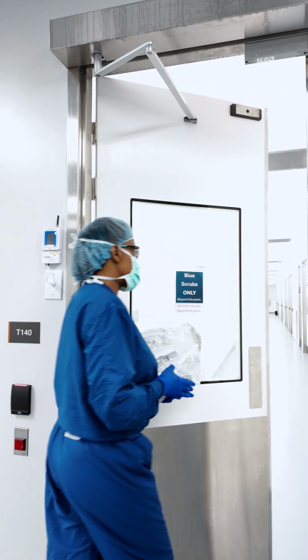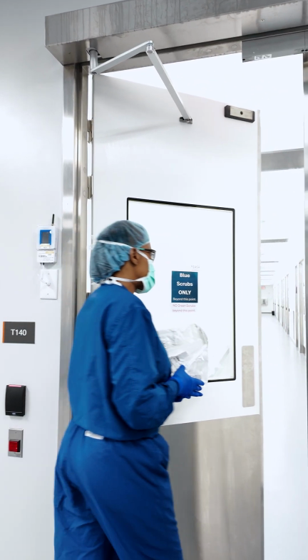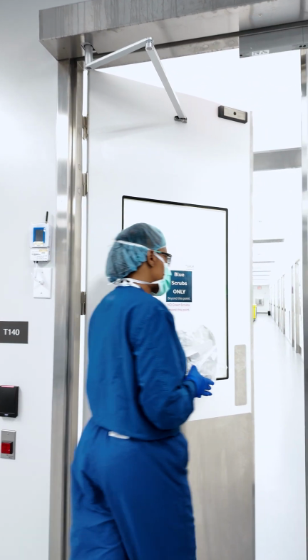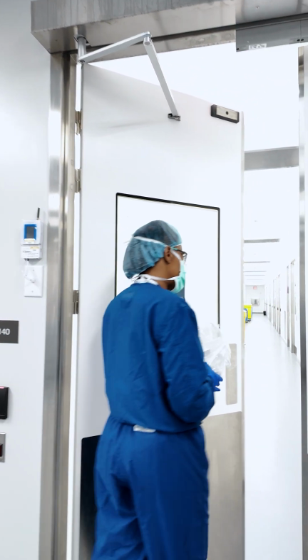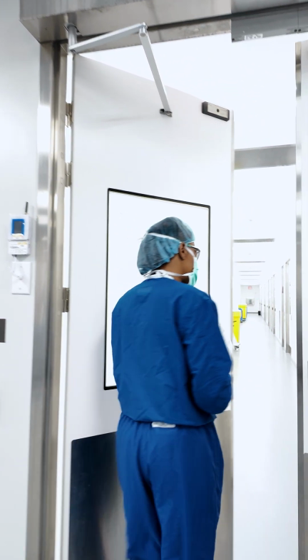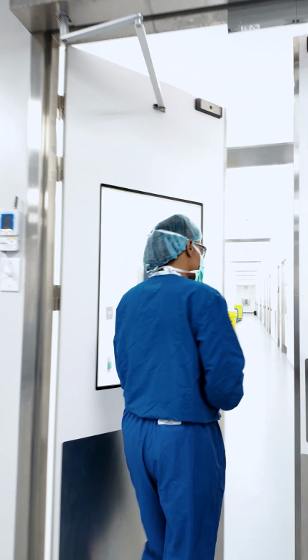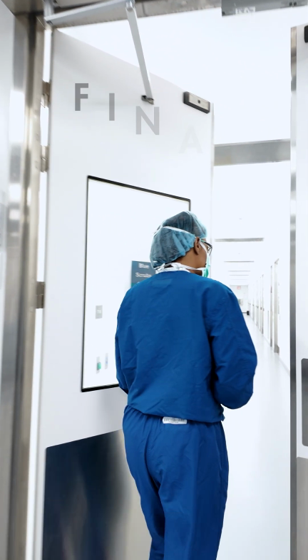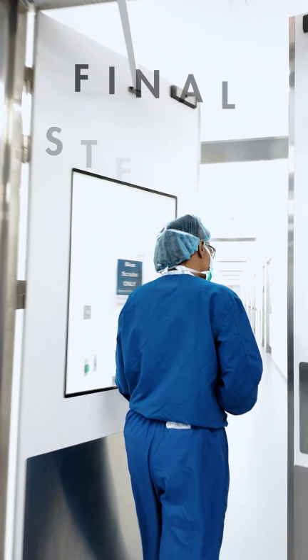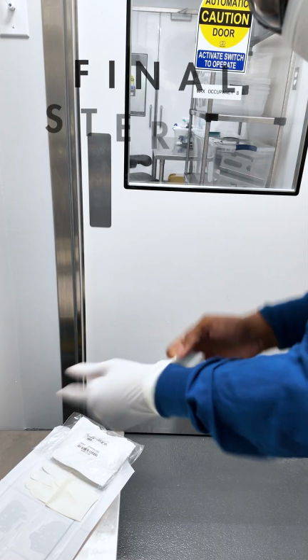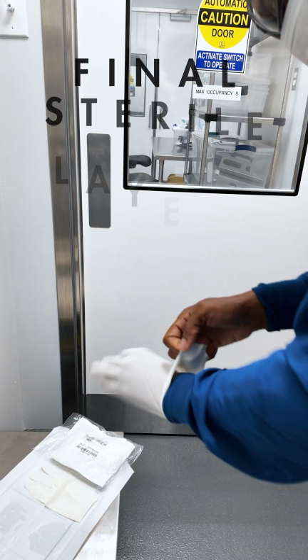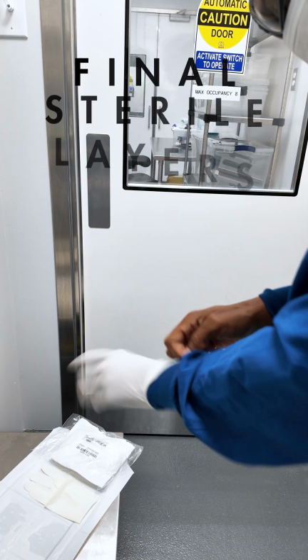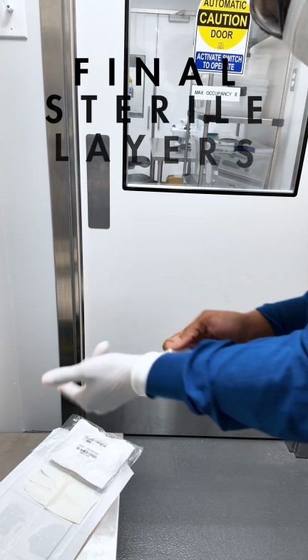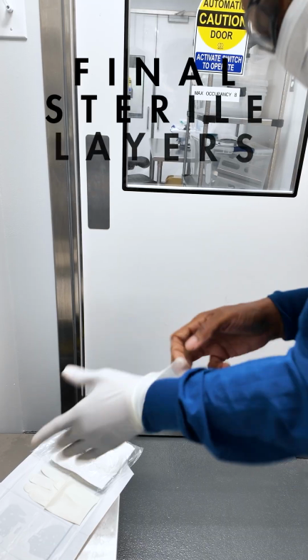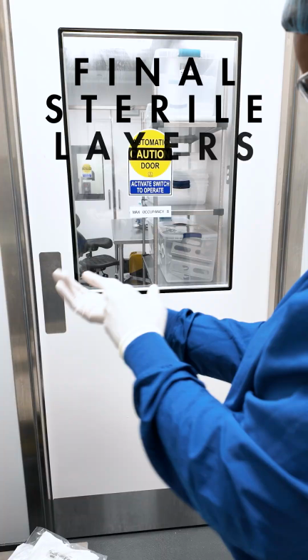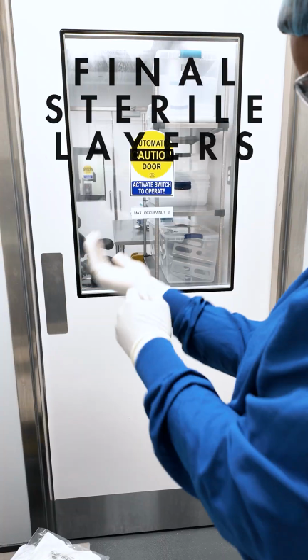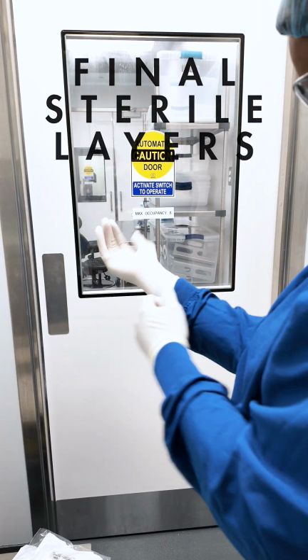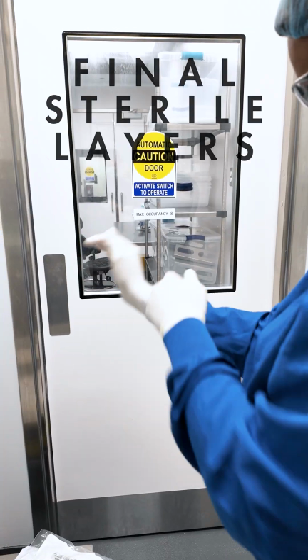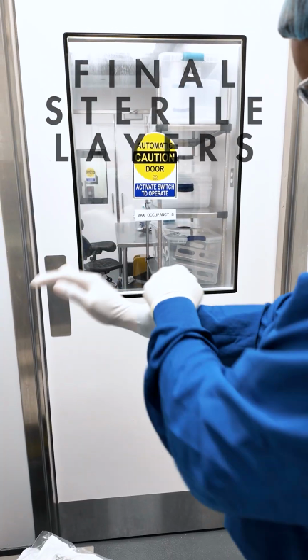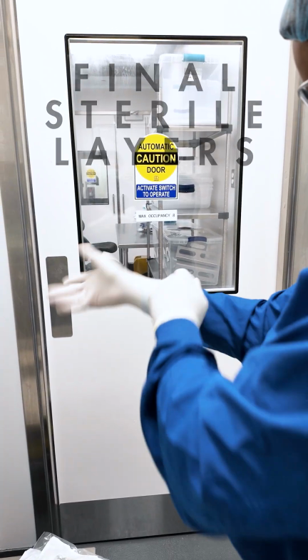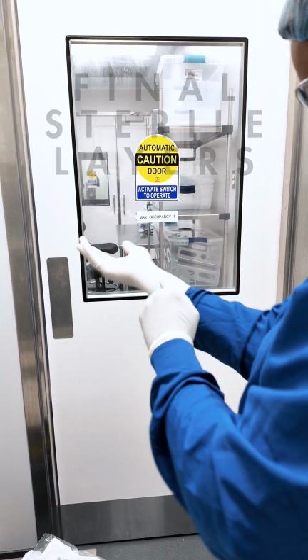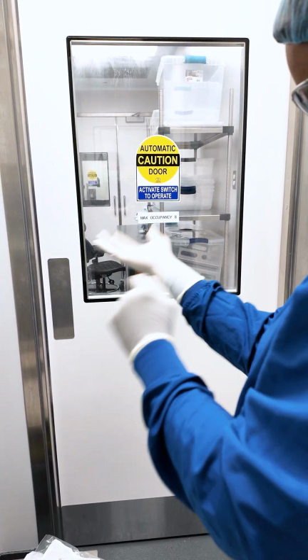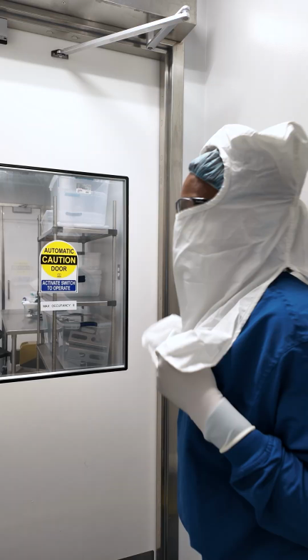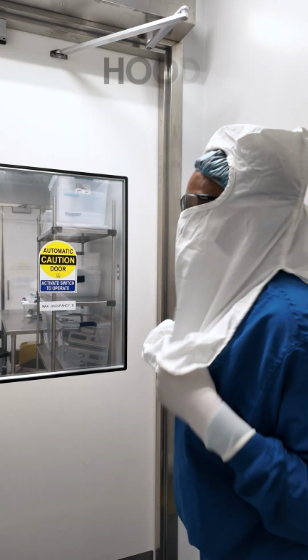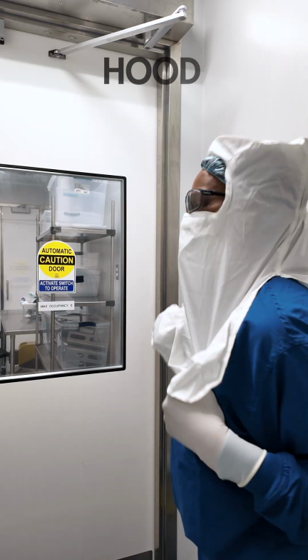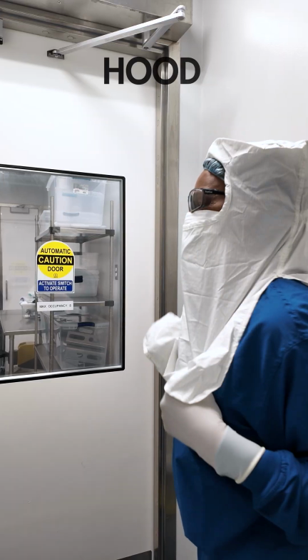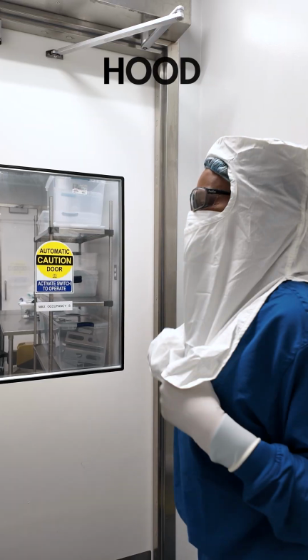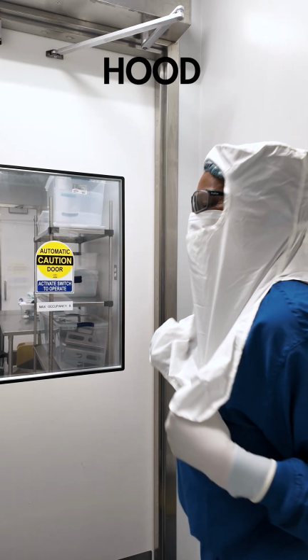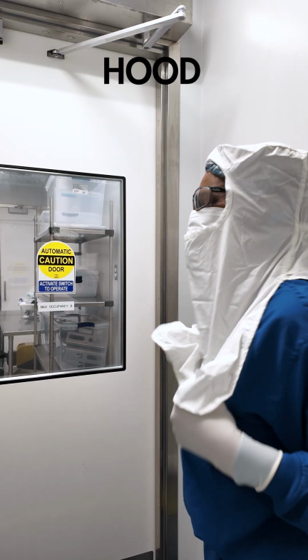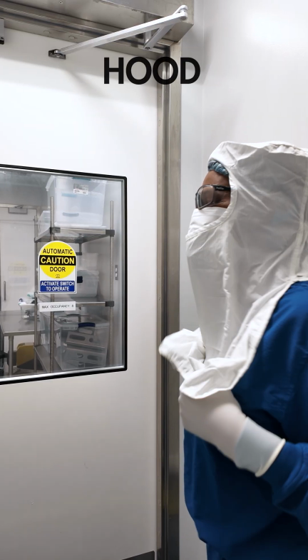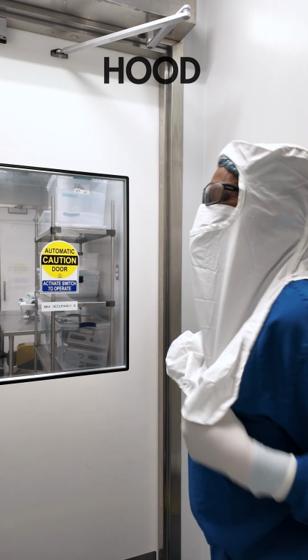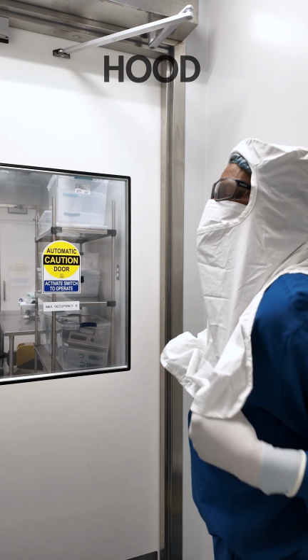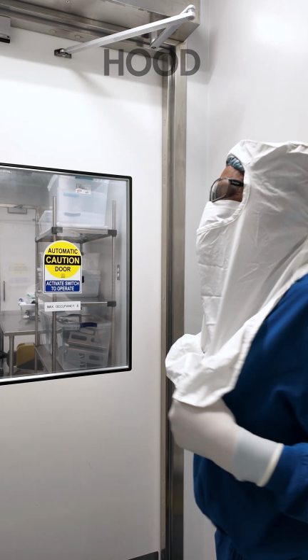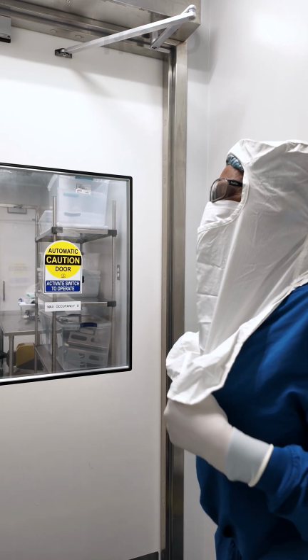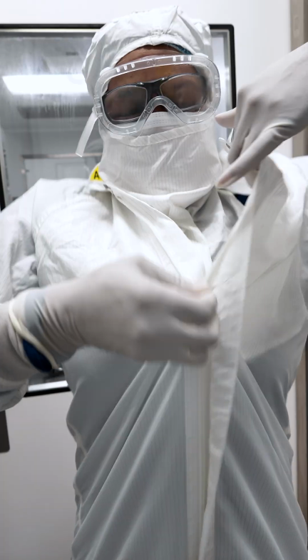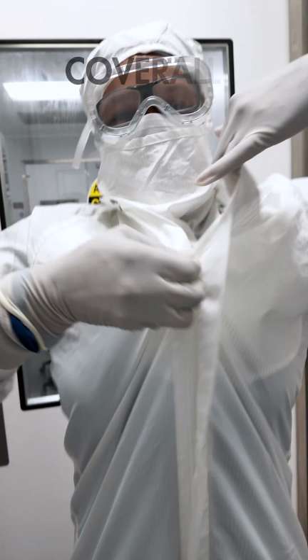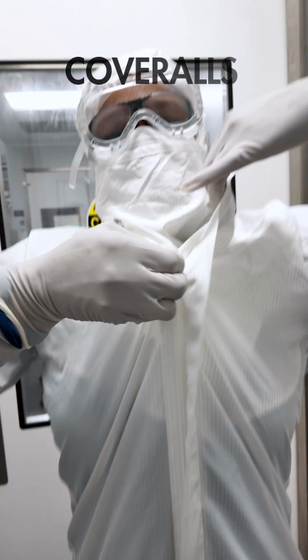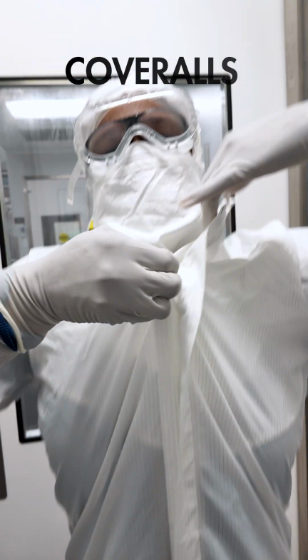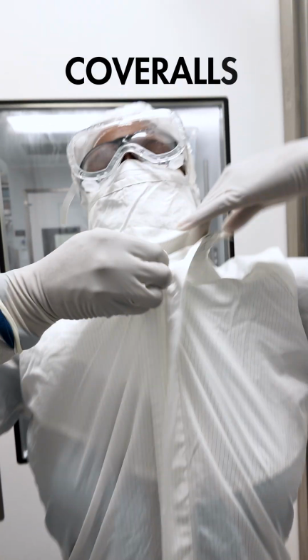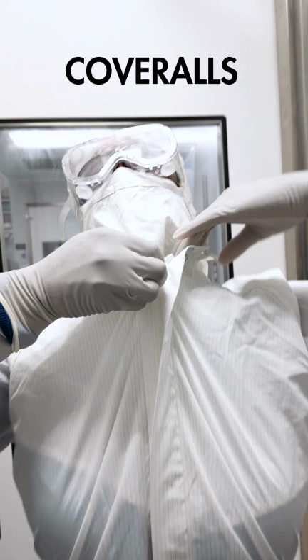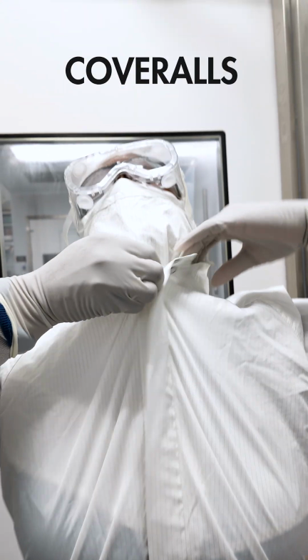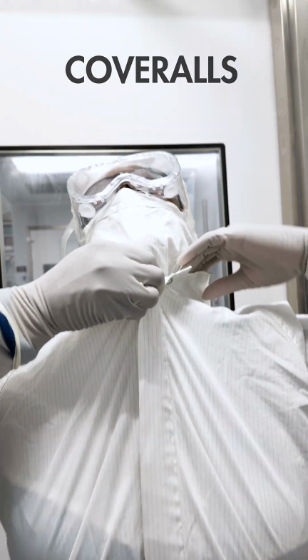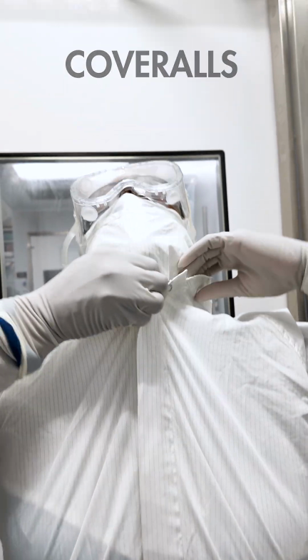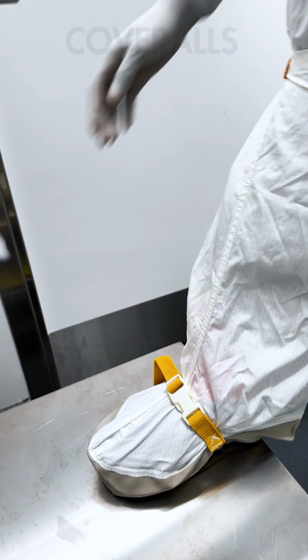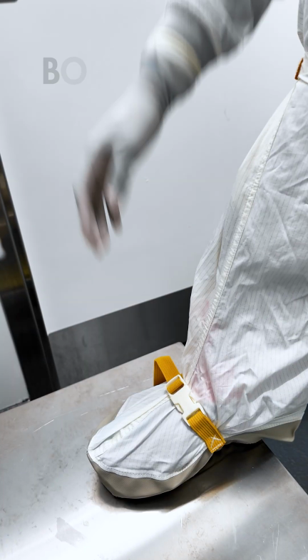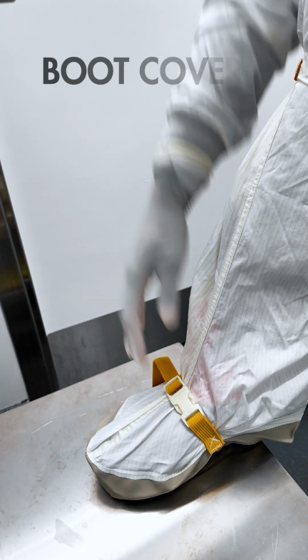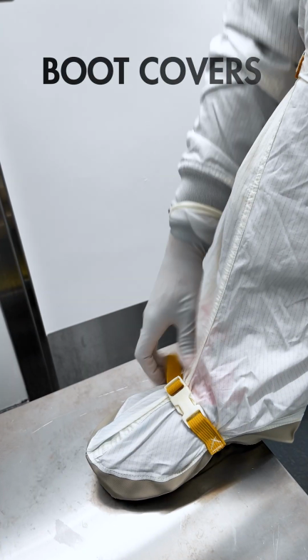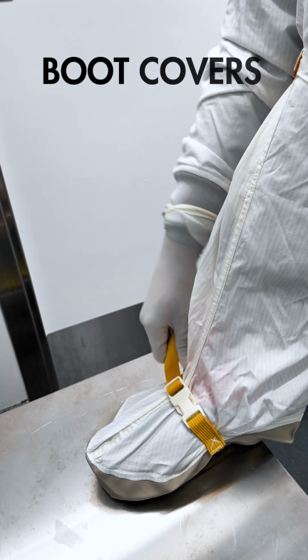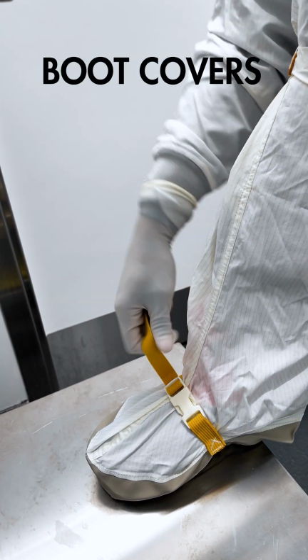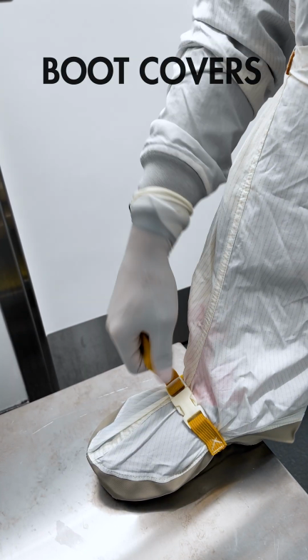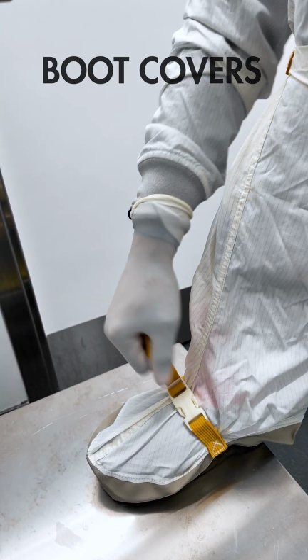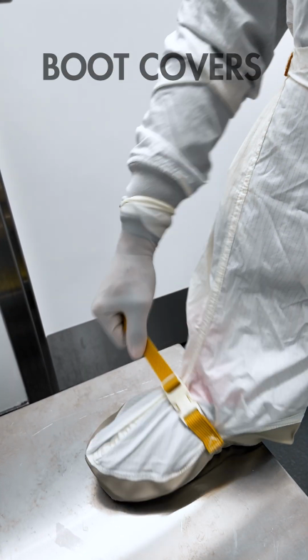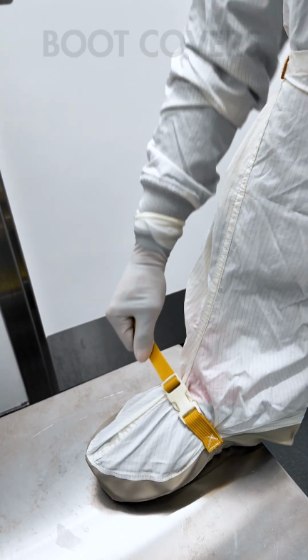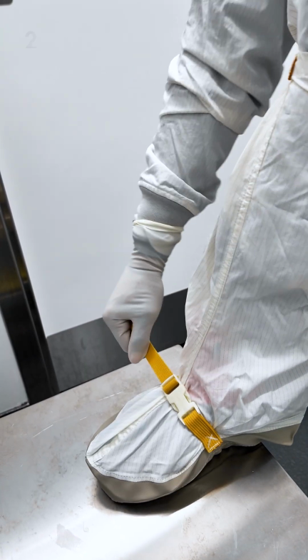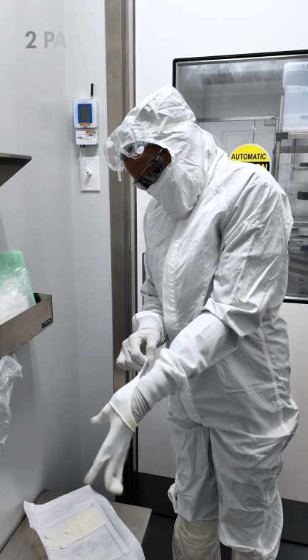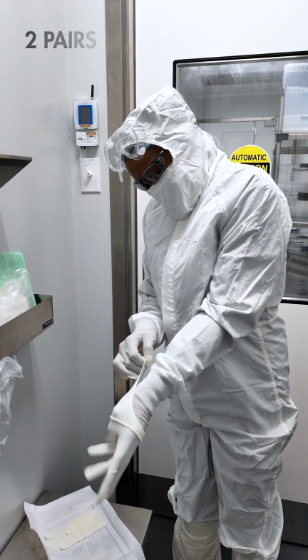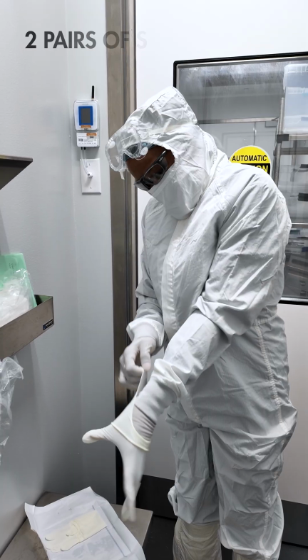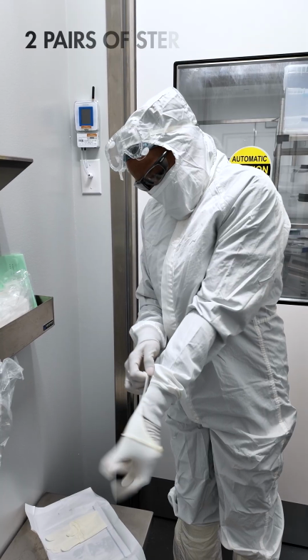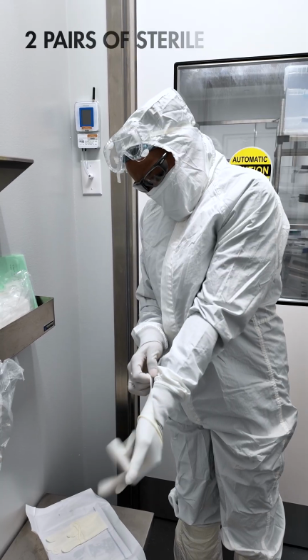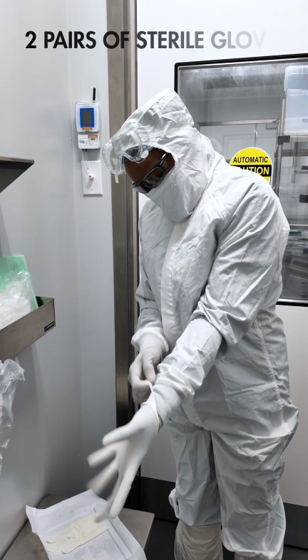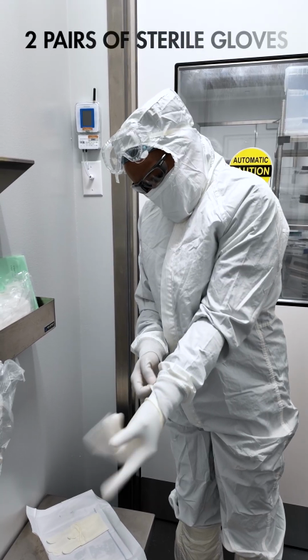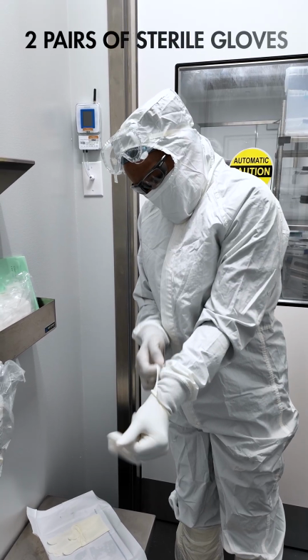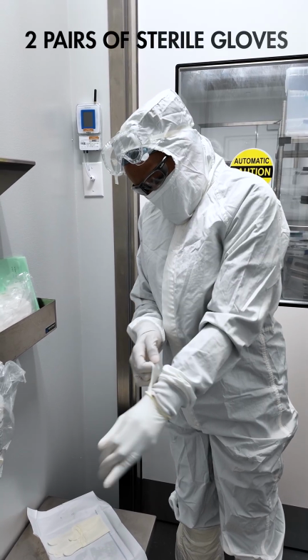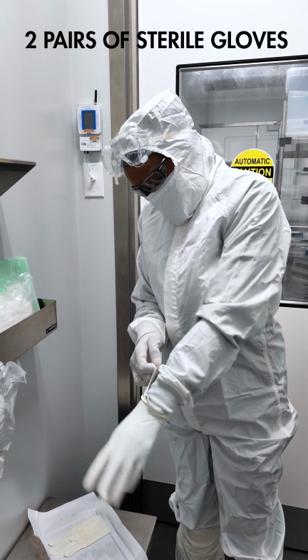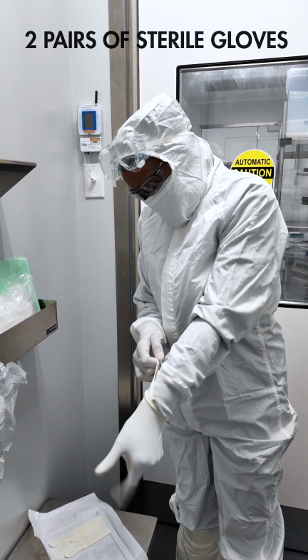The last step before entering the production room is to put on the final sterile layers: a hood, coveralls, boot covers, and two pairs of sterile gloves.